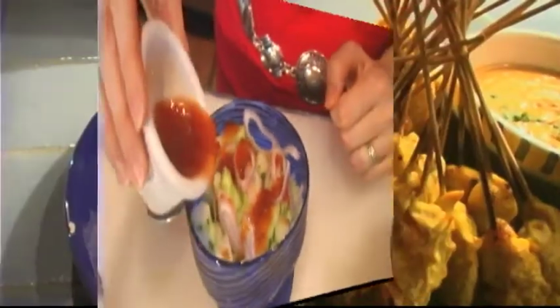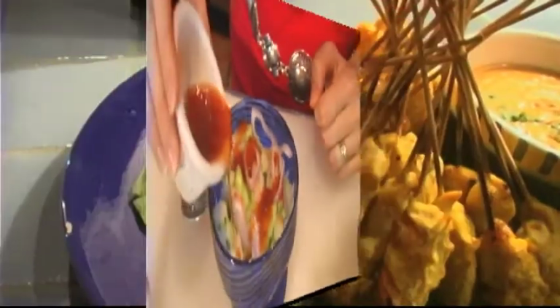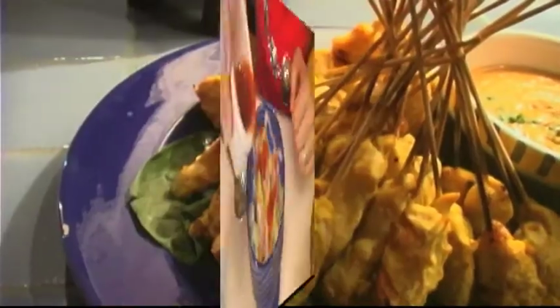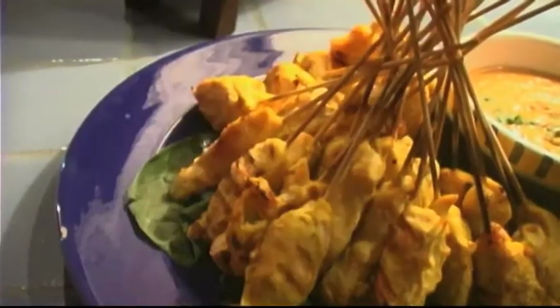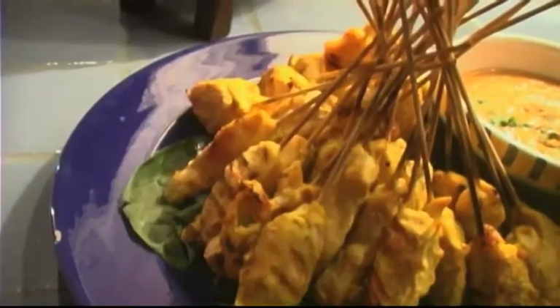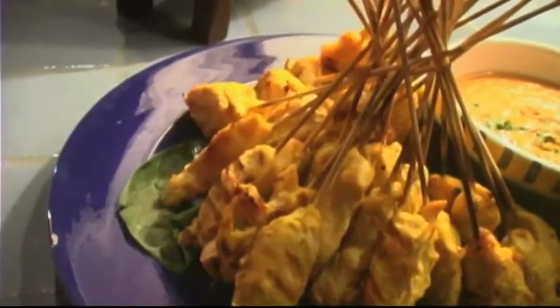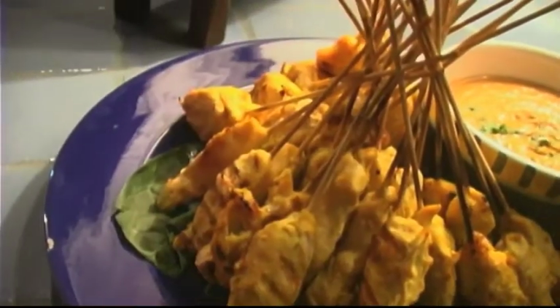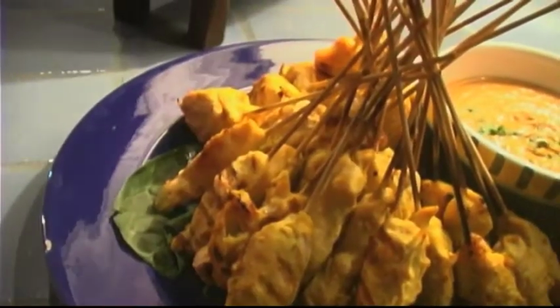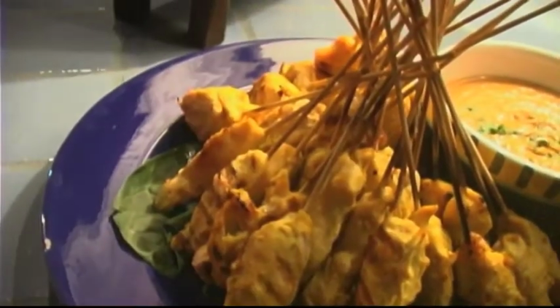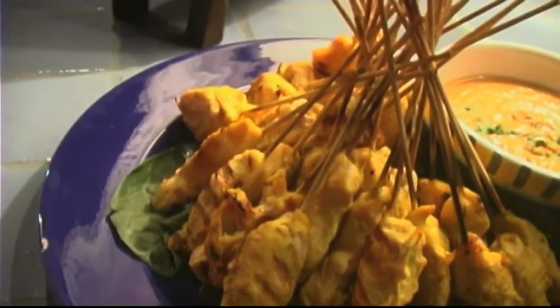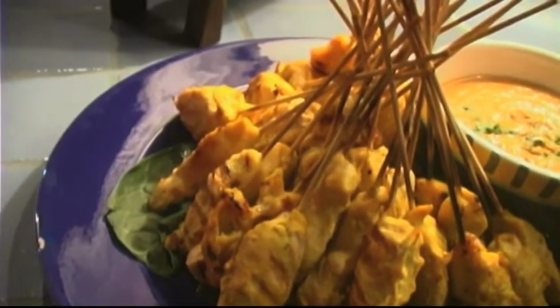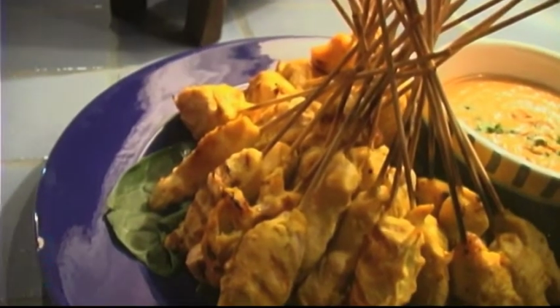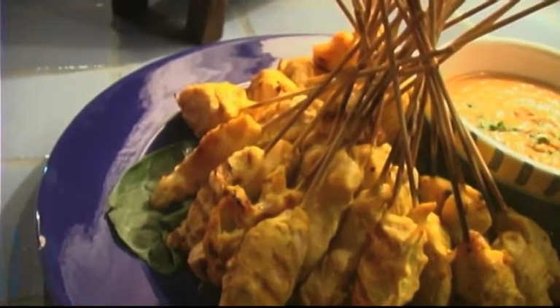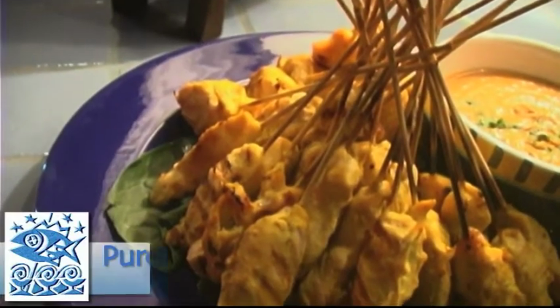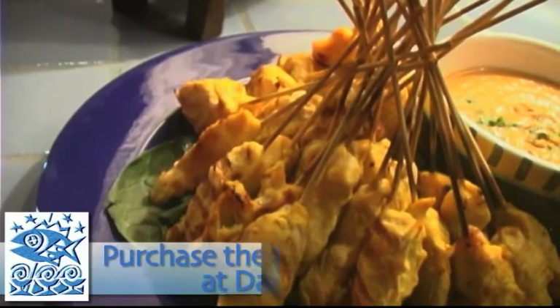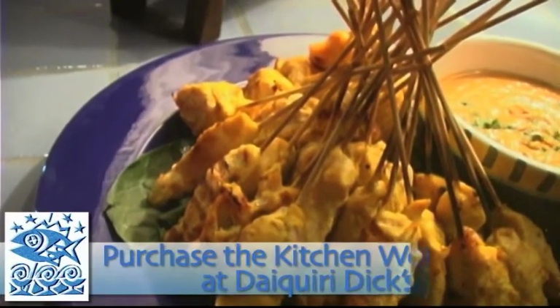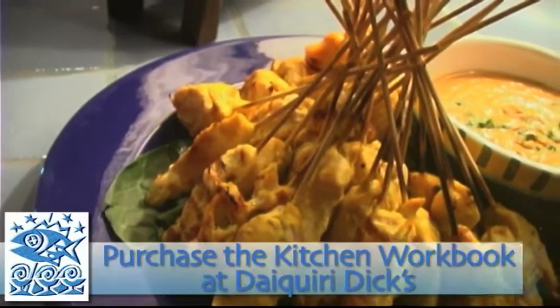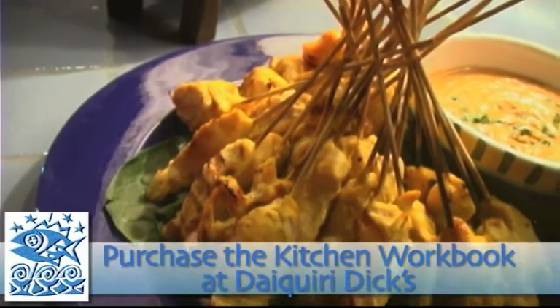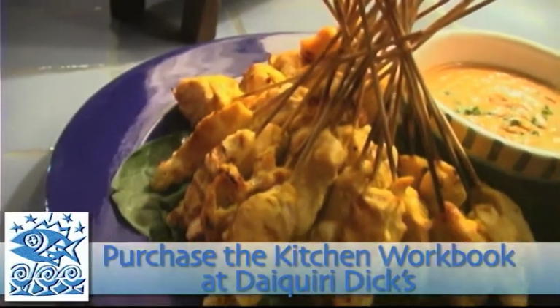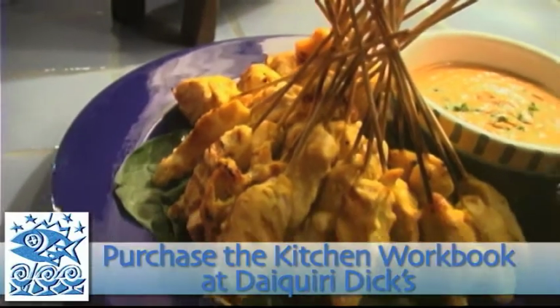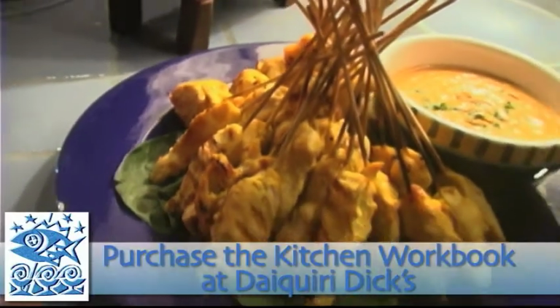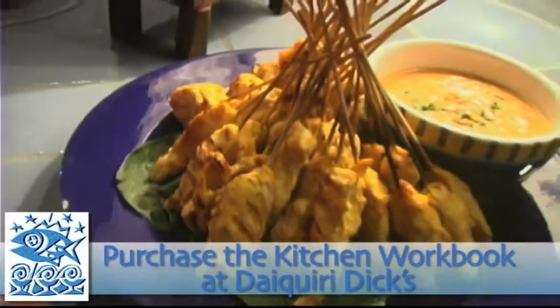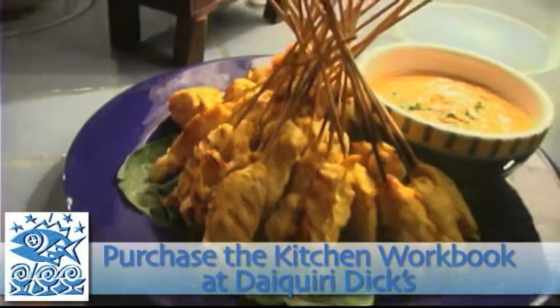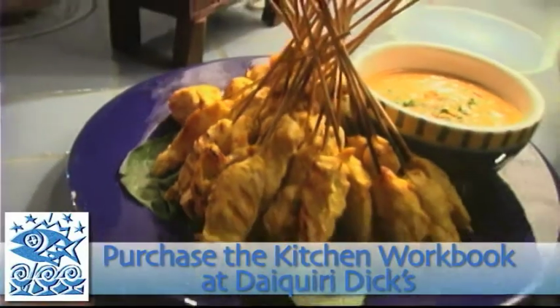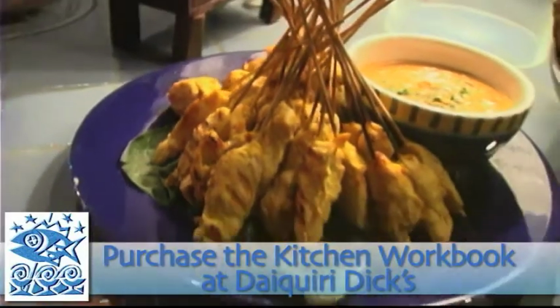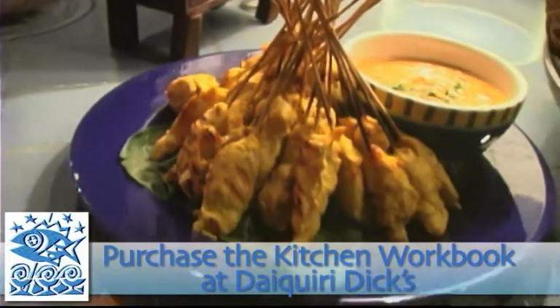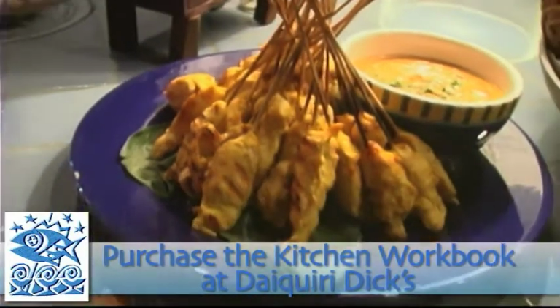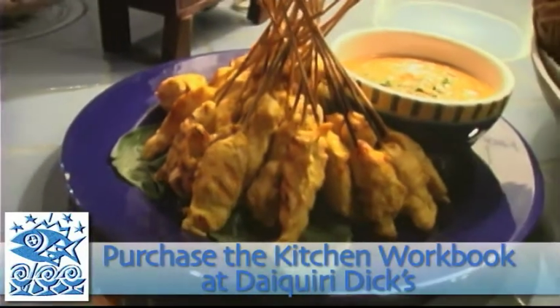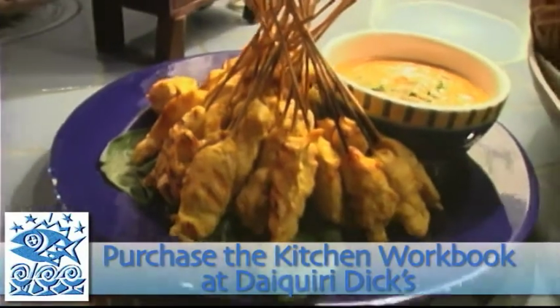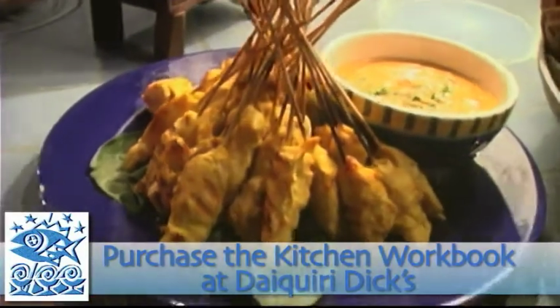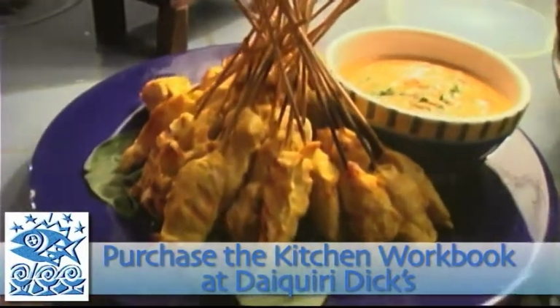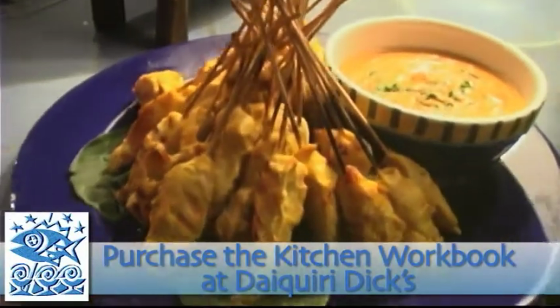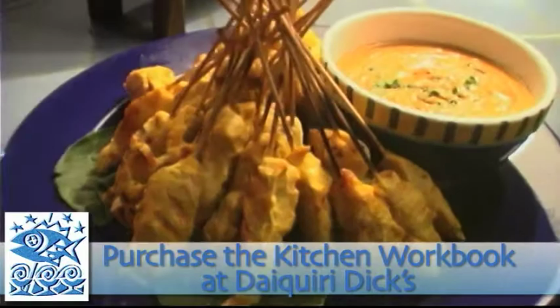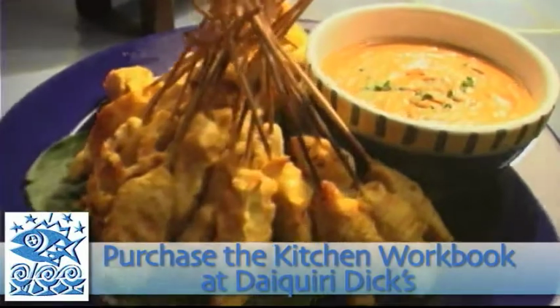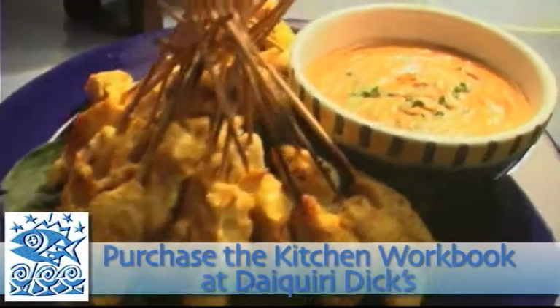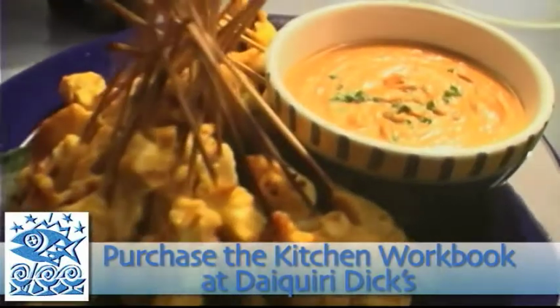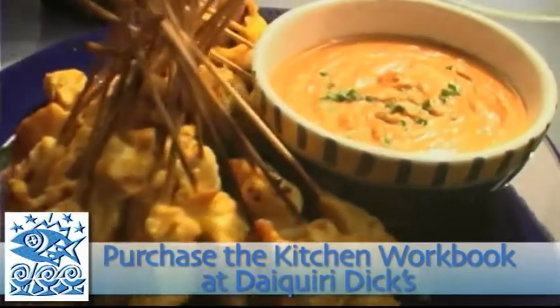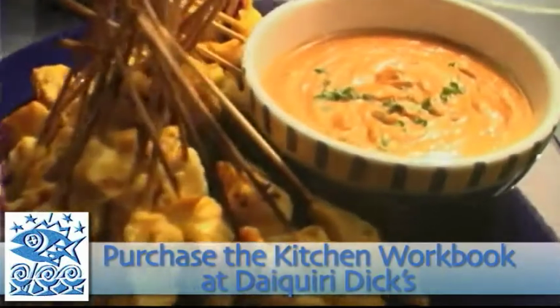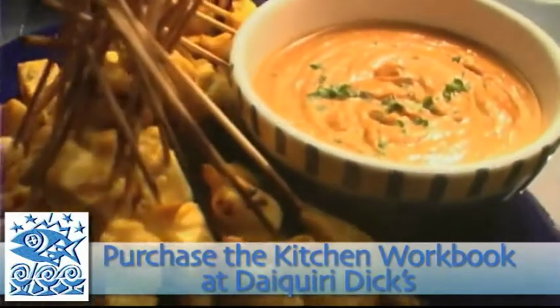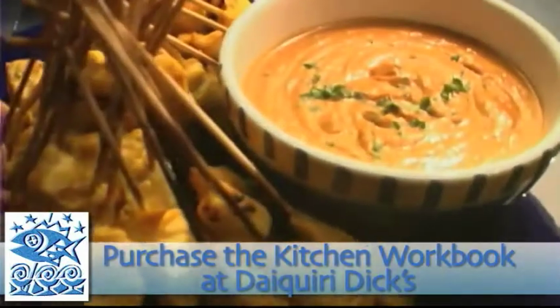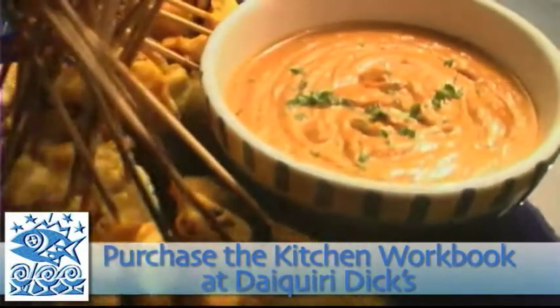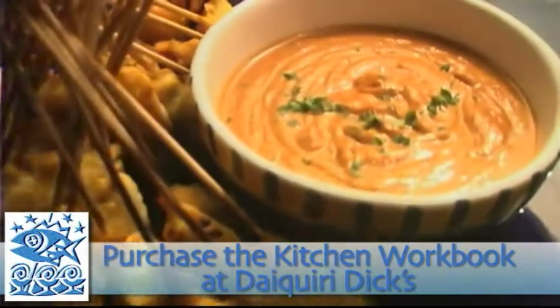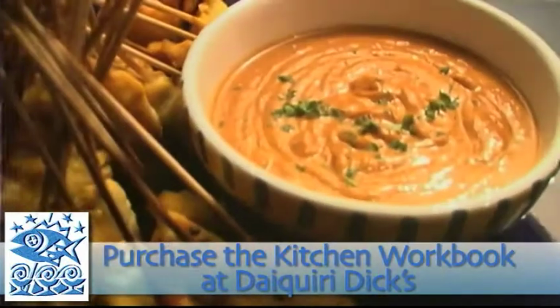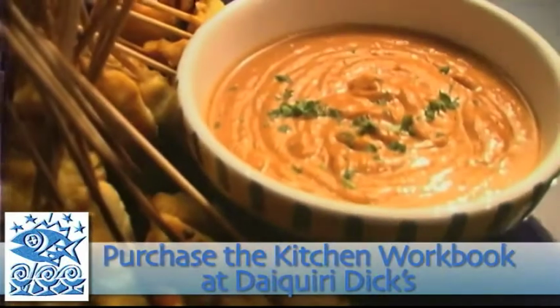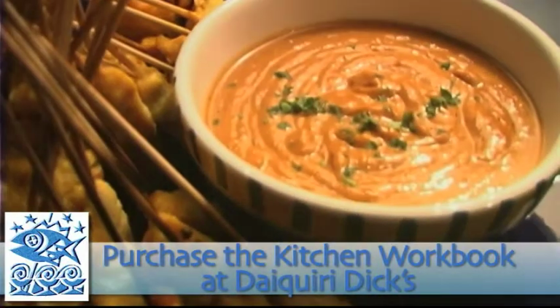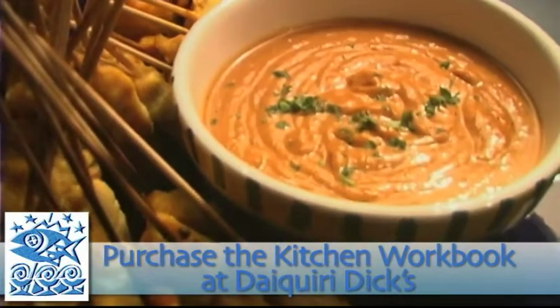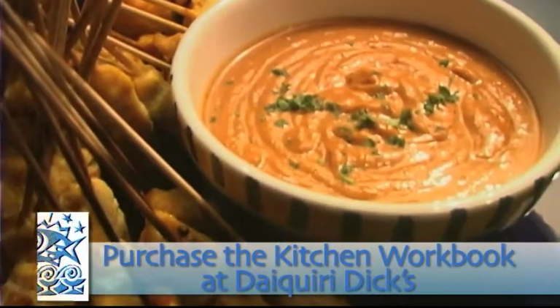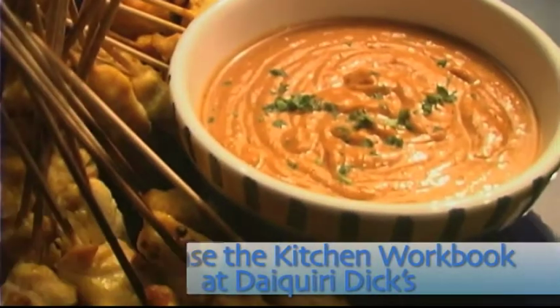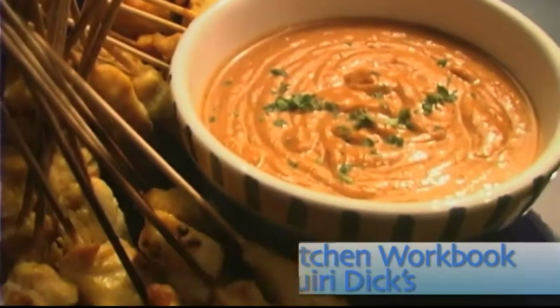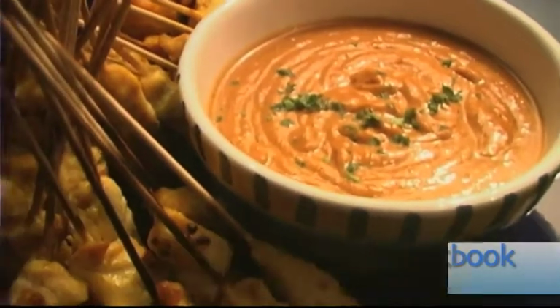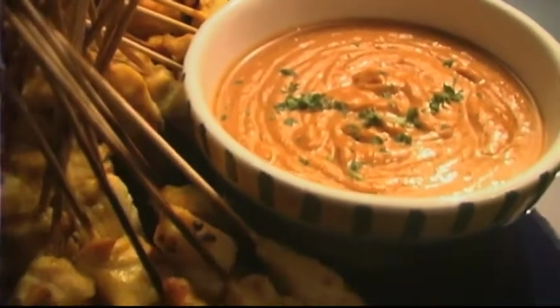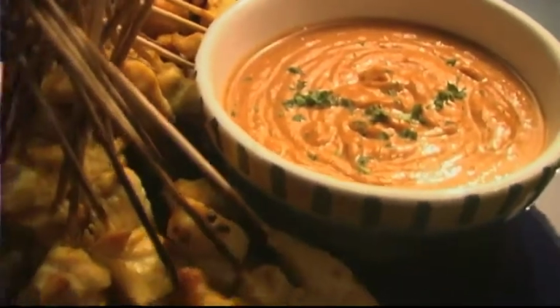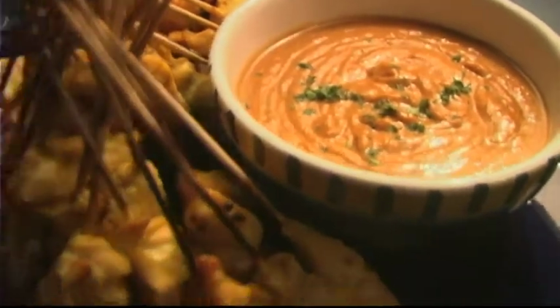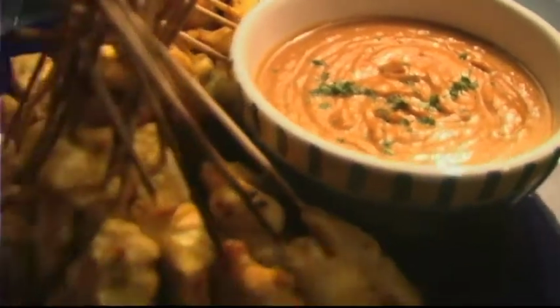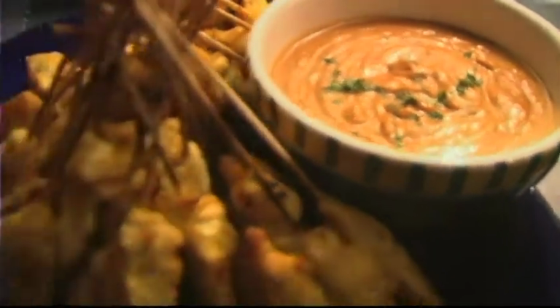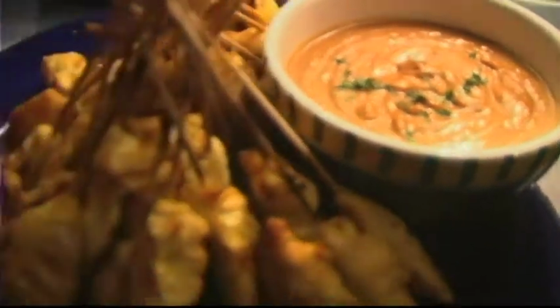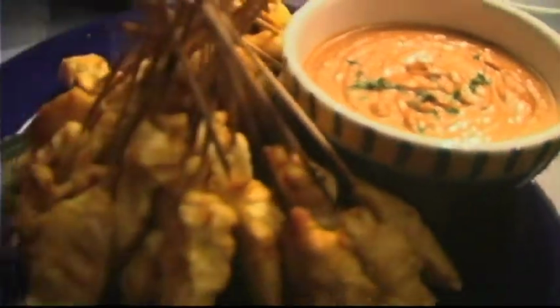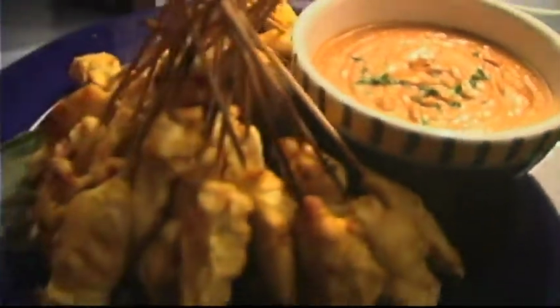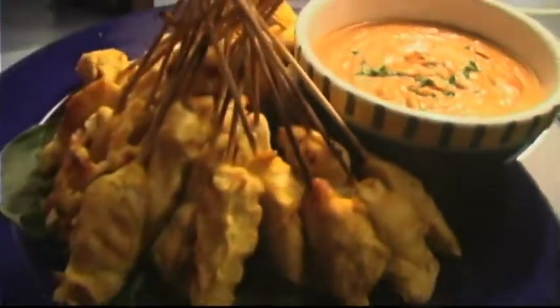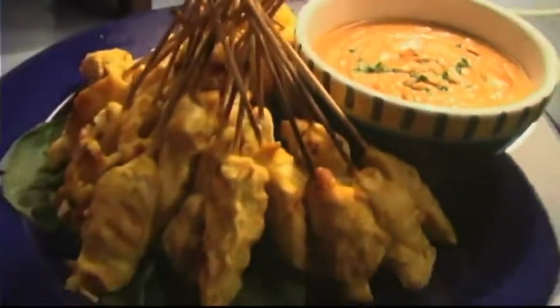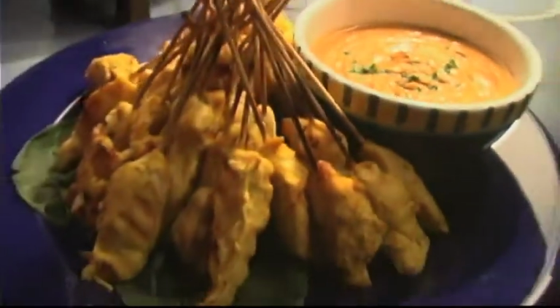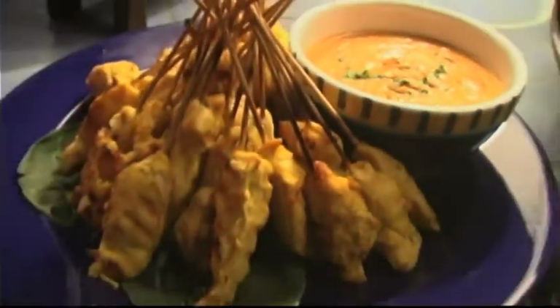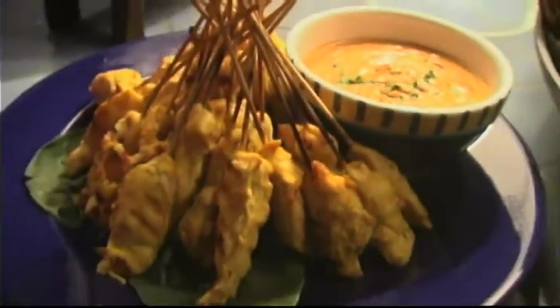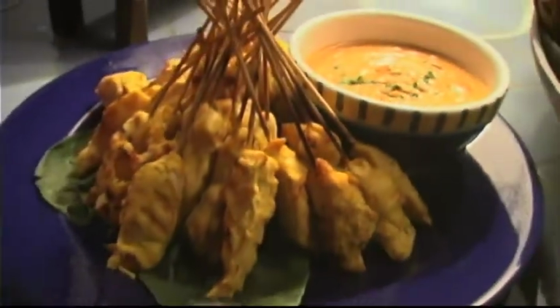And here we have our chicken satay with the peanut sauce. As you saw, pretty easy to make and it is delicious to eat.